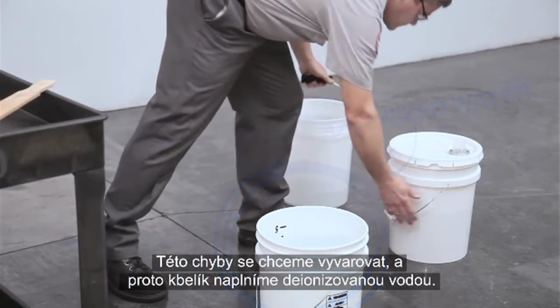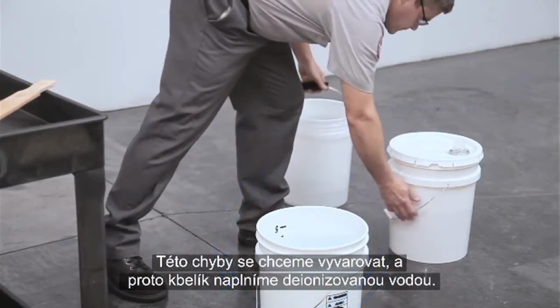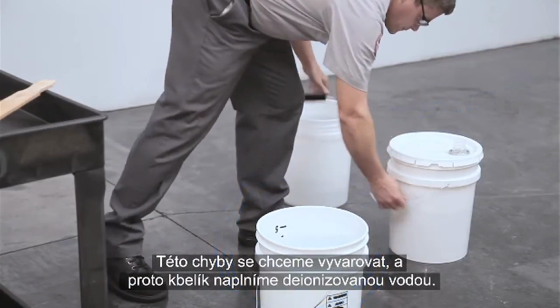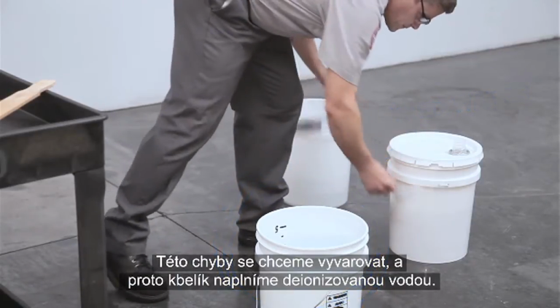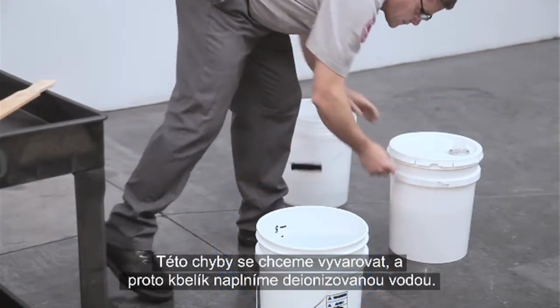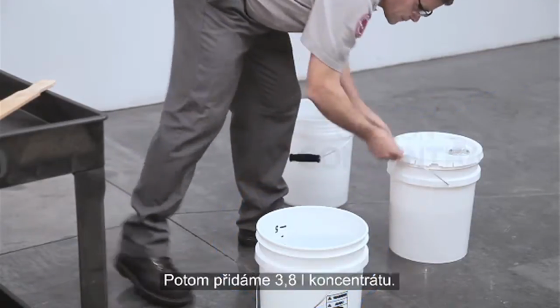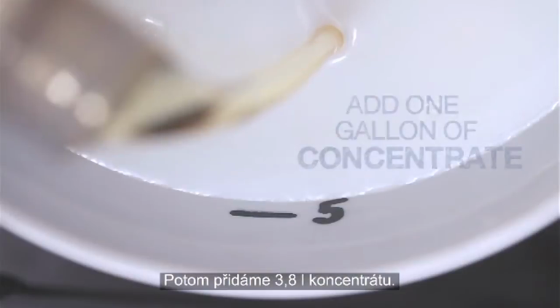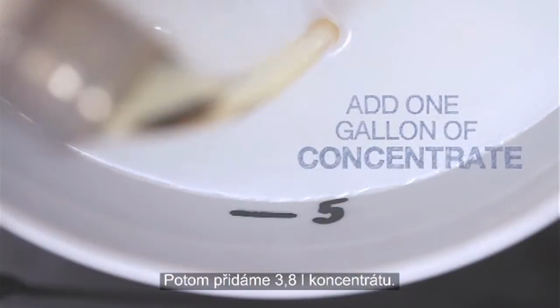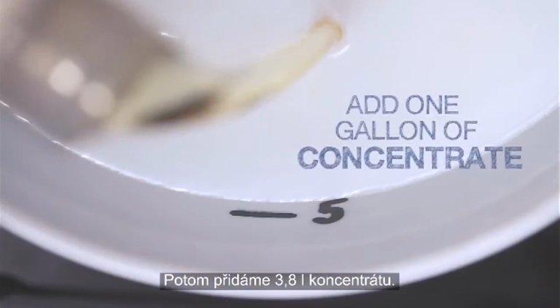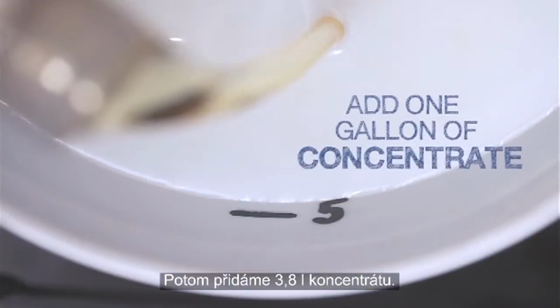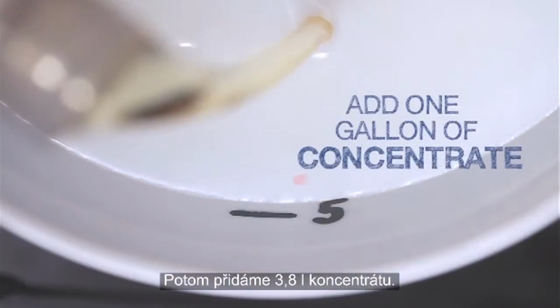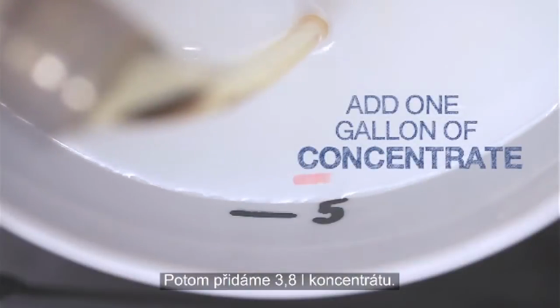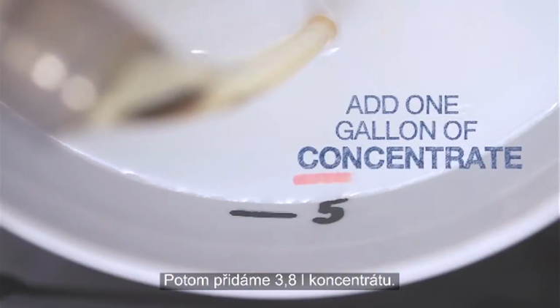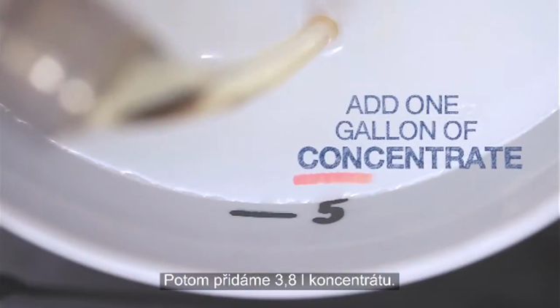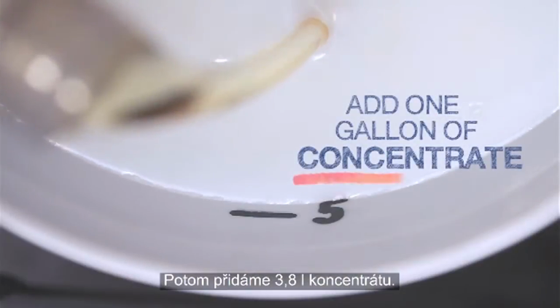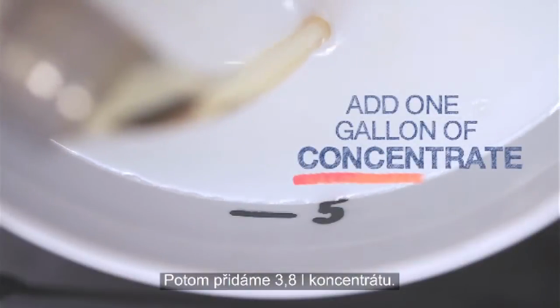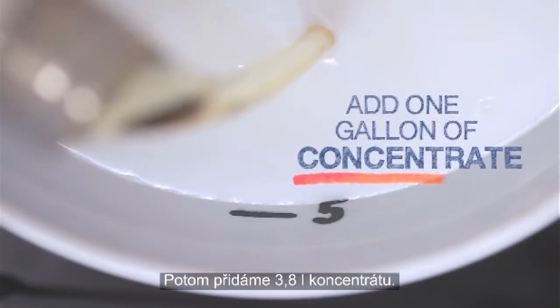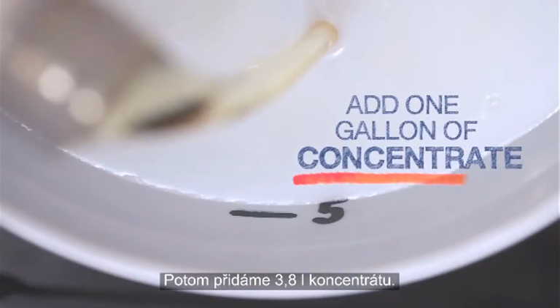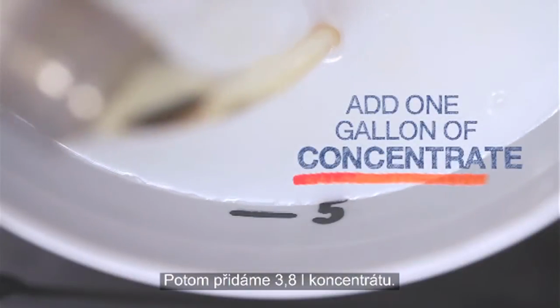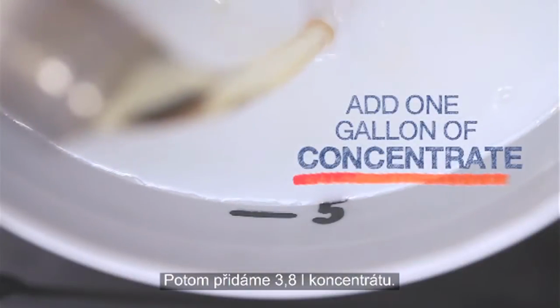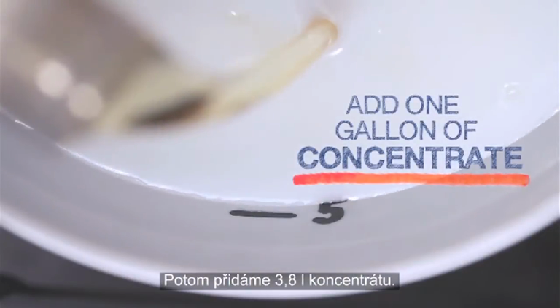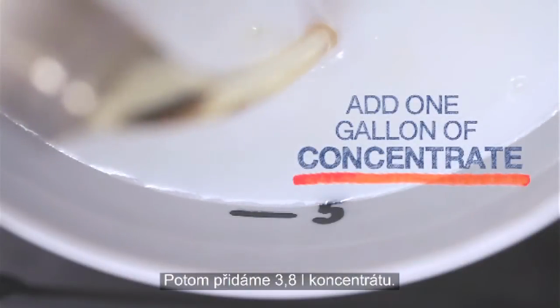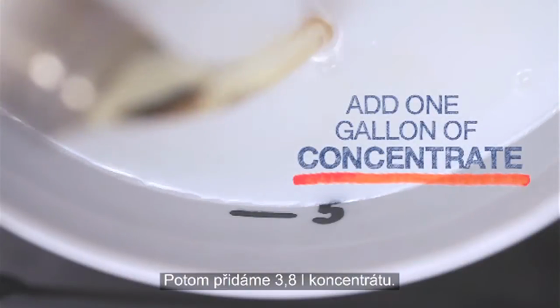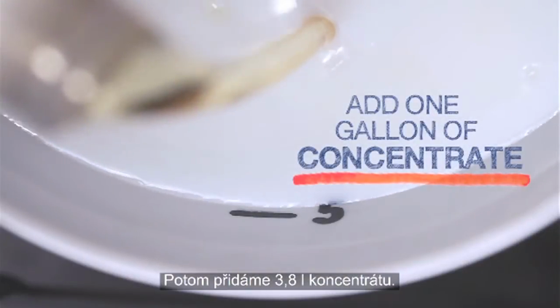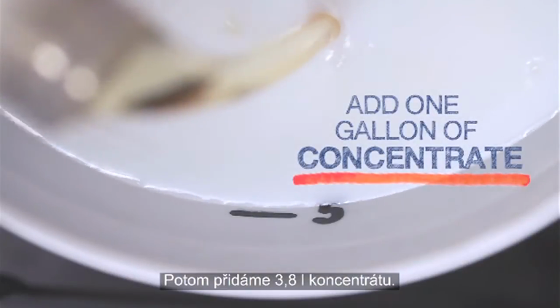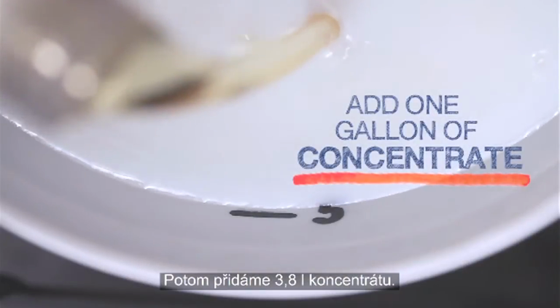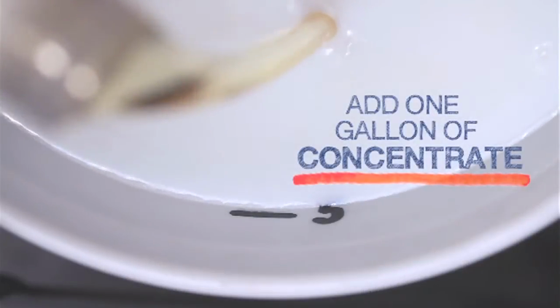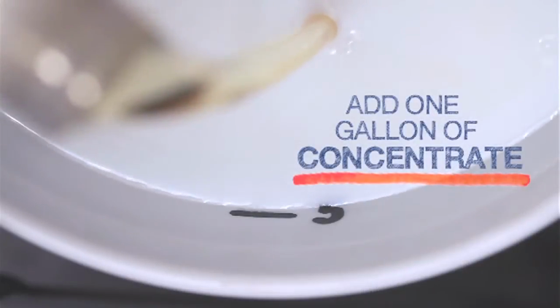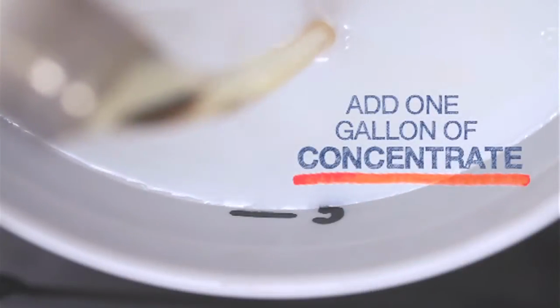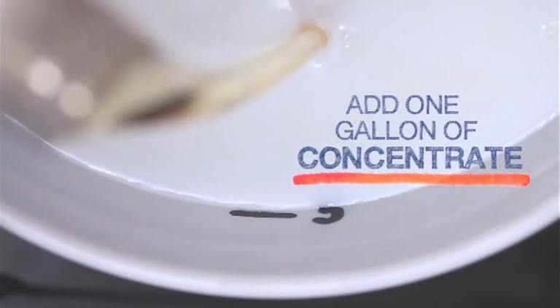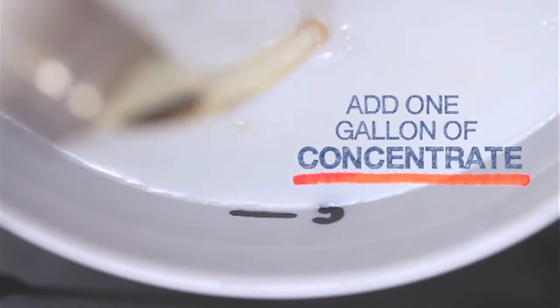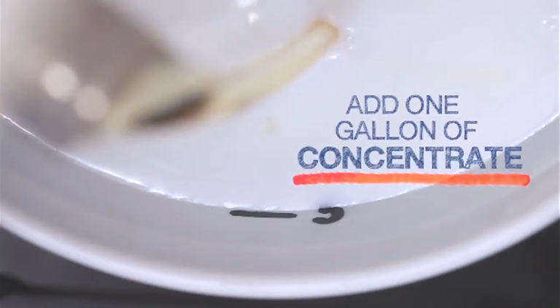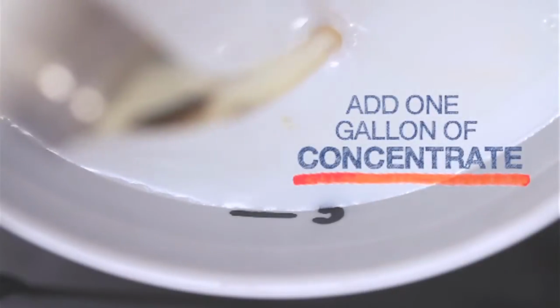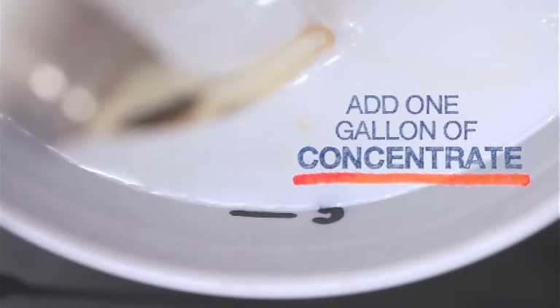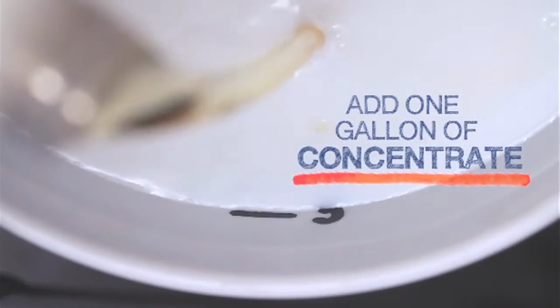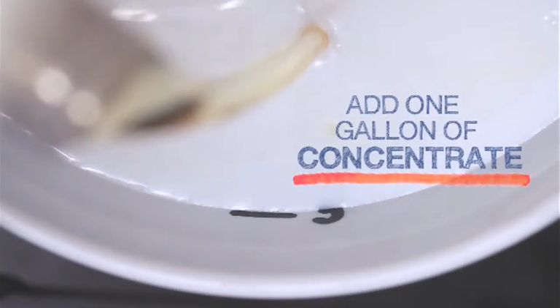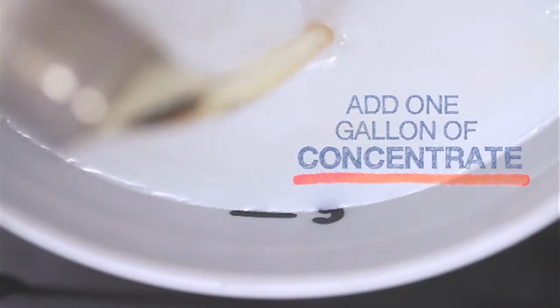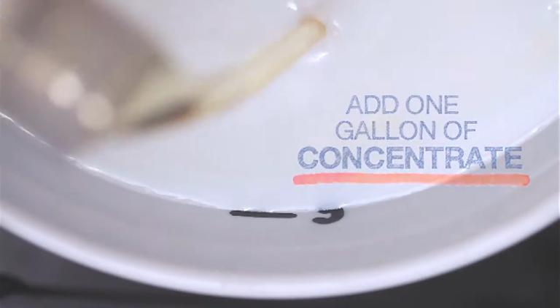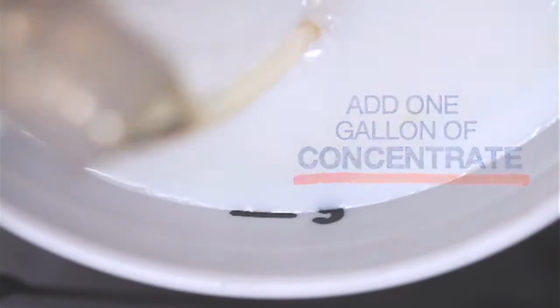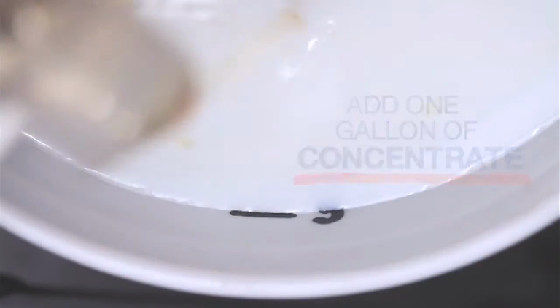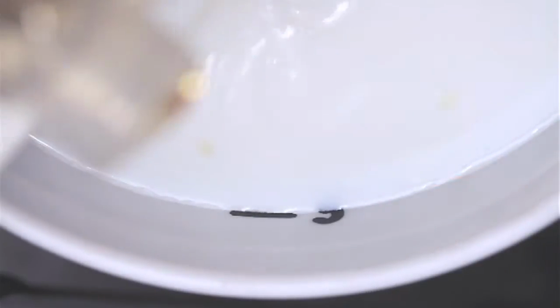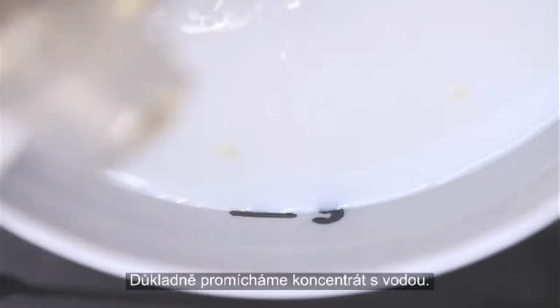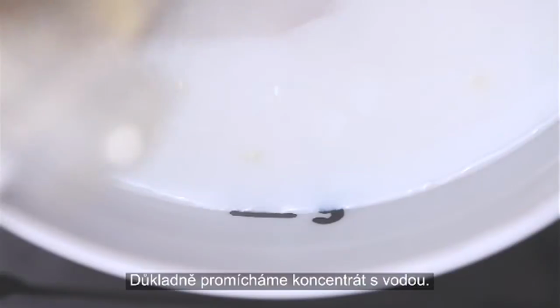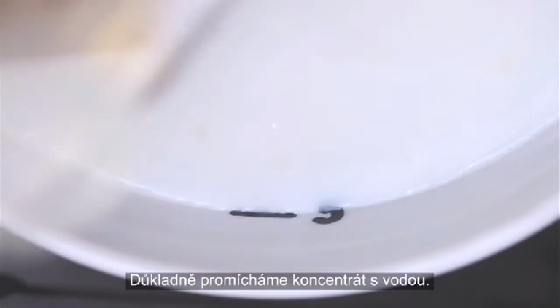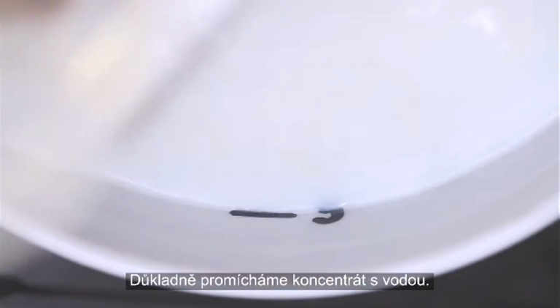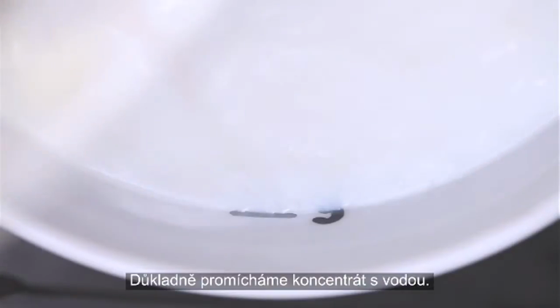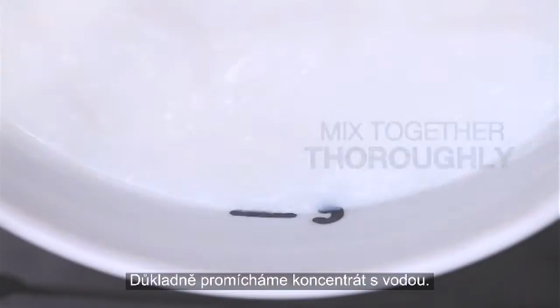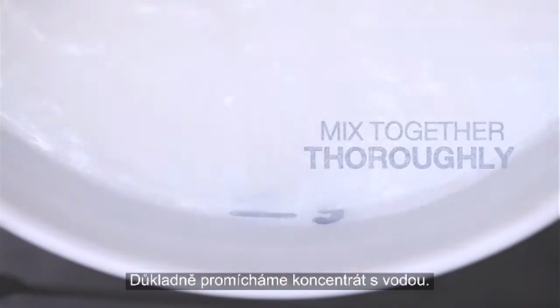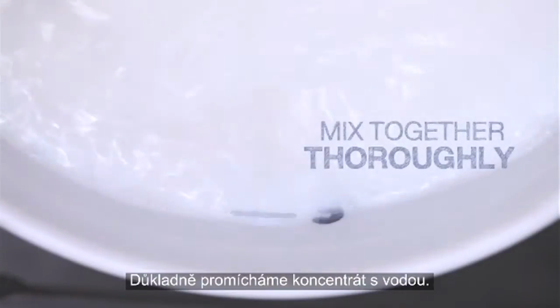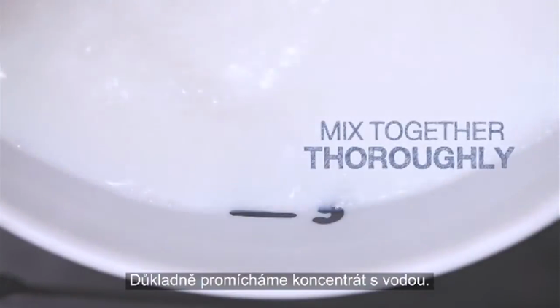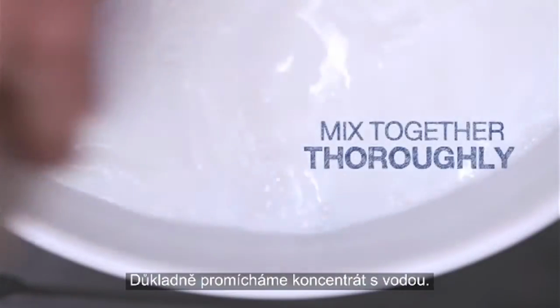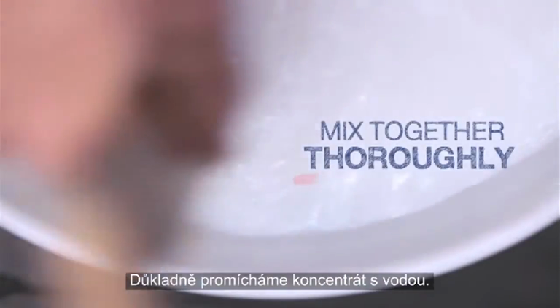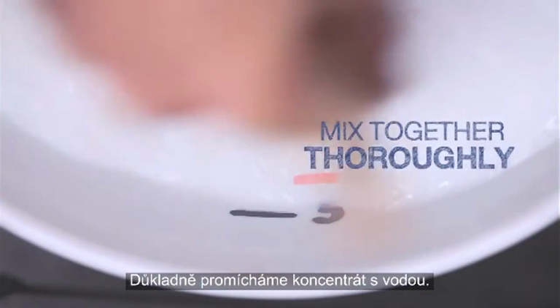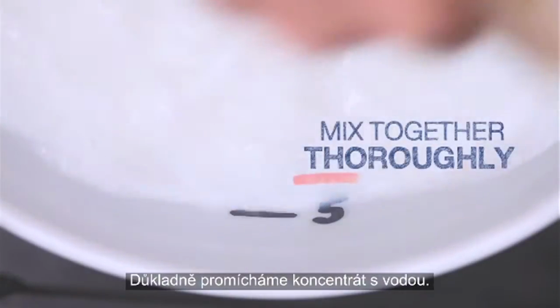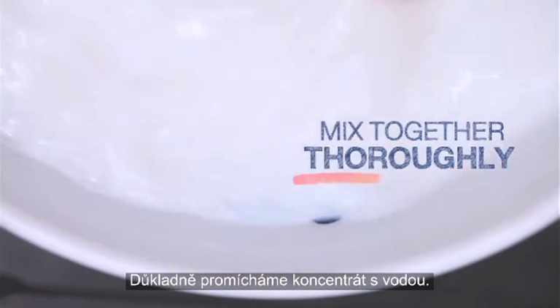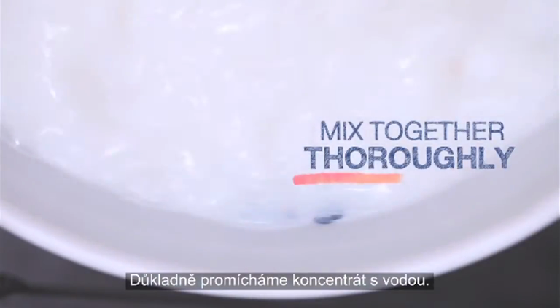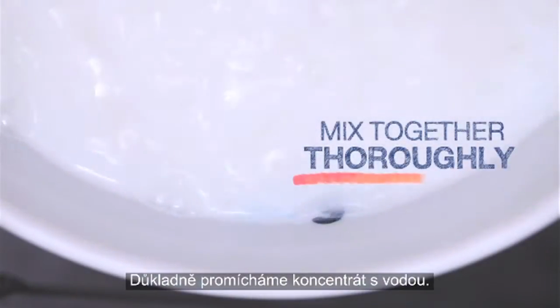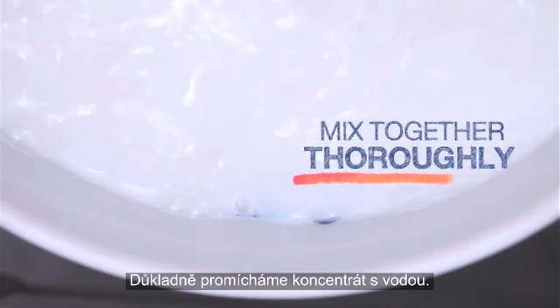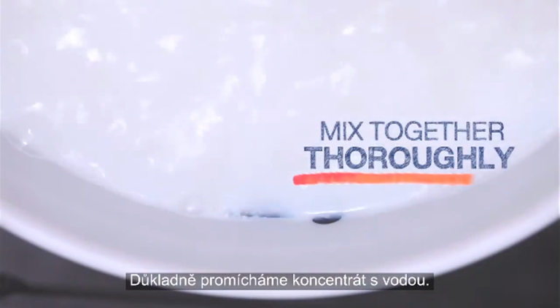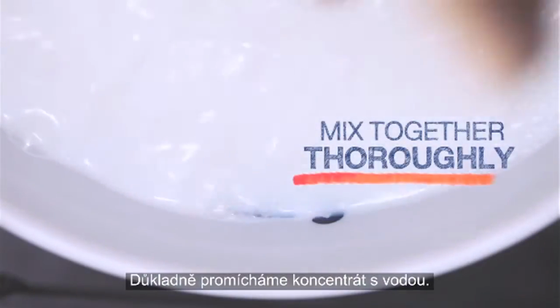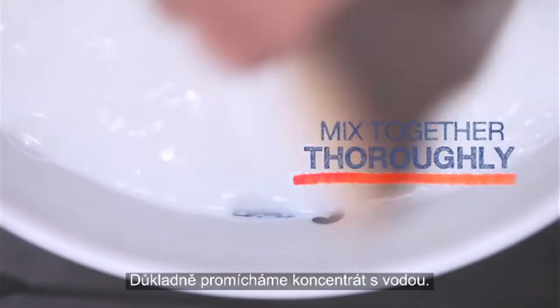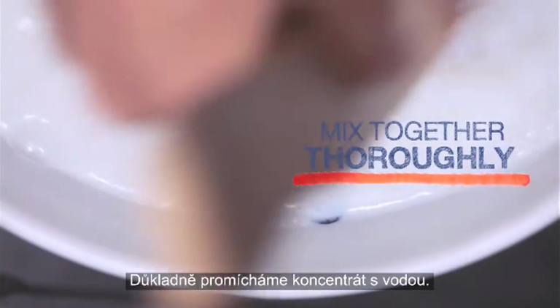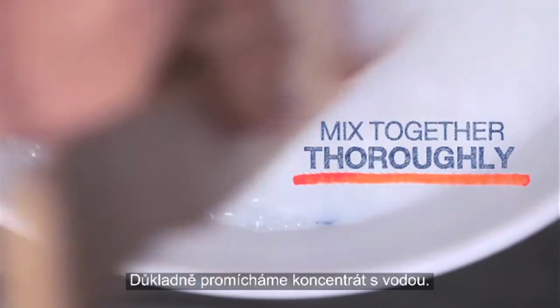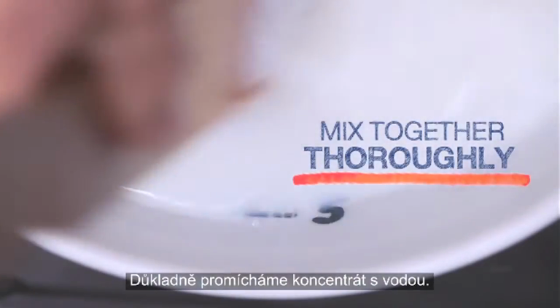Then we add 1 gallon of concentrate. Mix the concentrate into the water thoroughly.